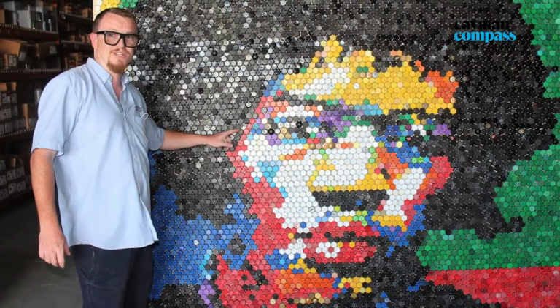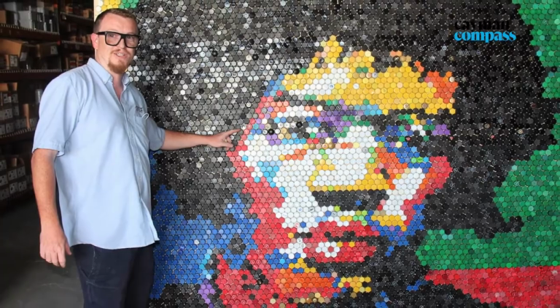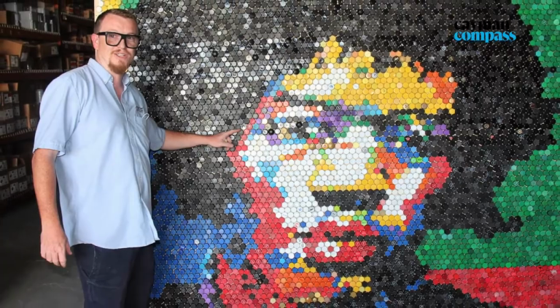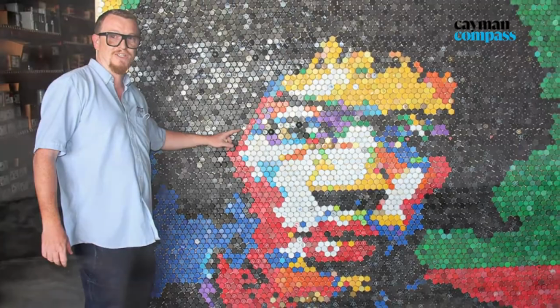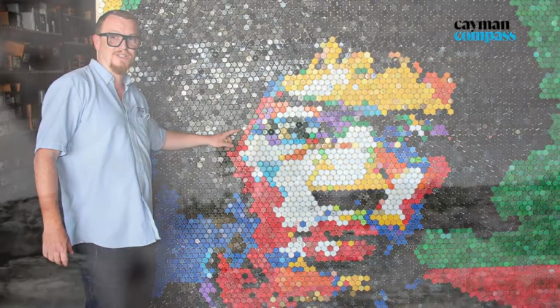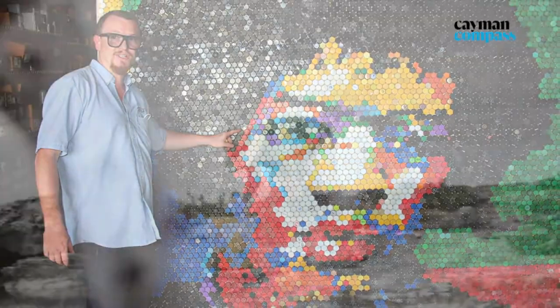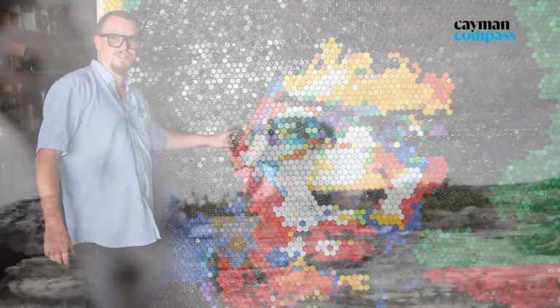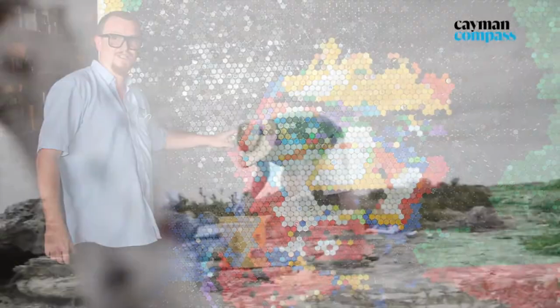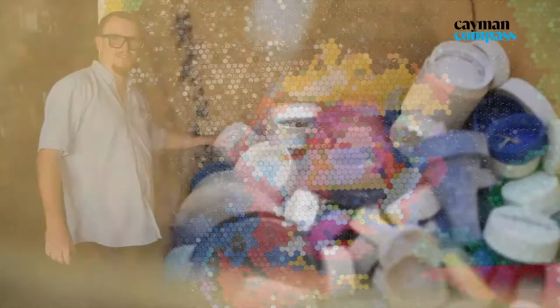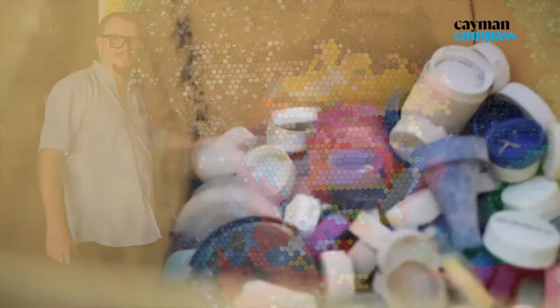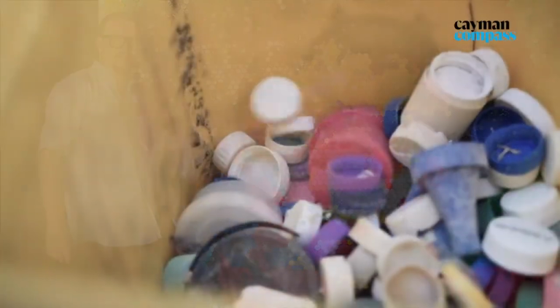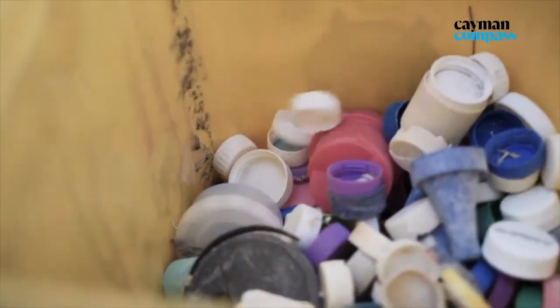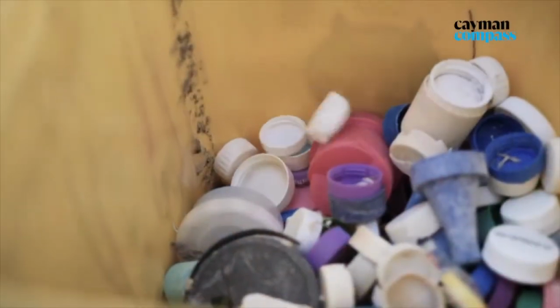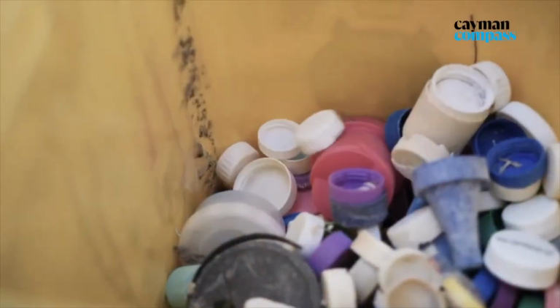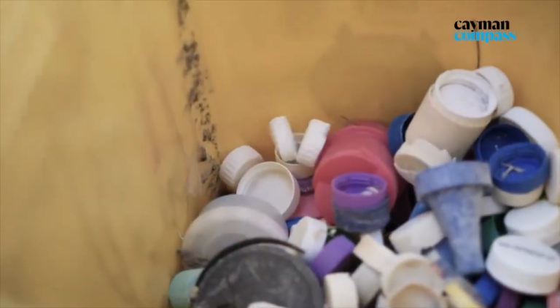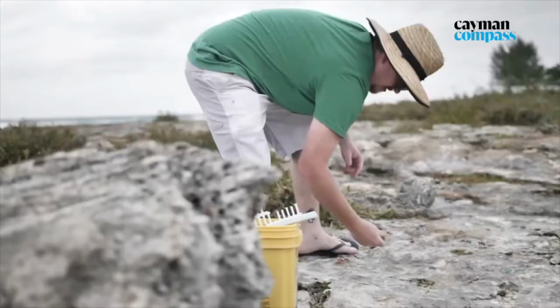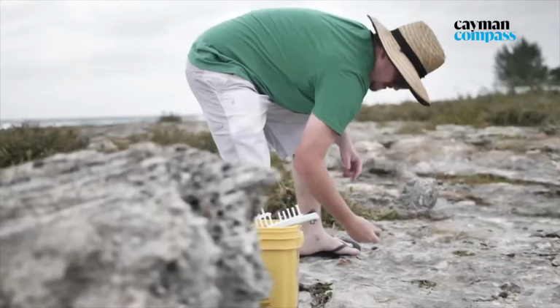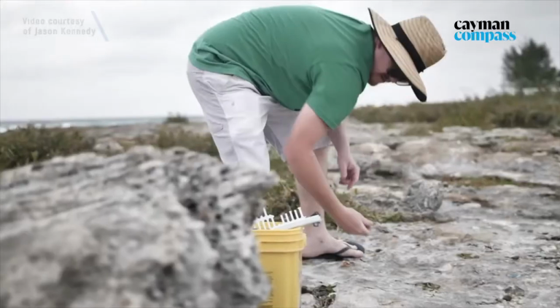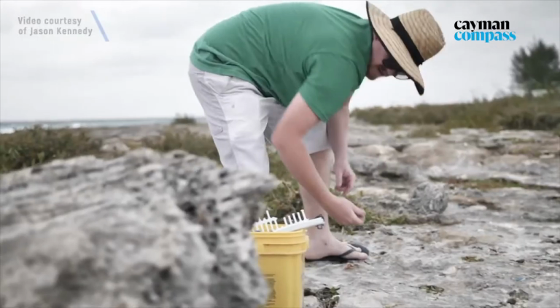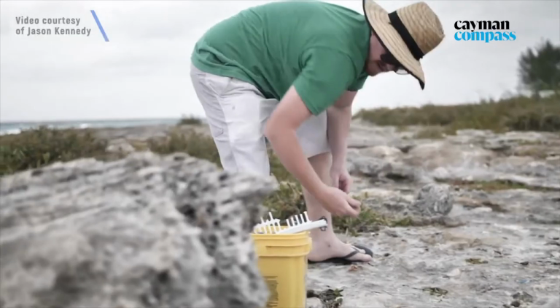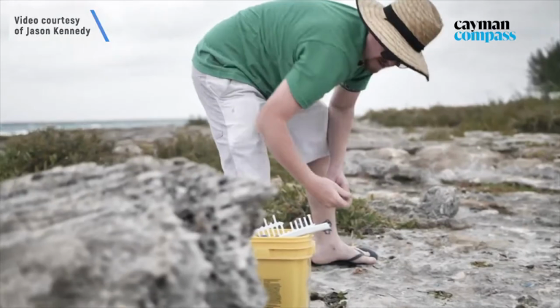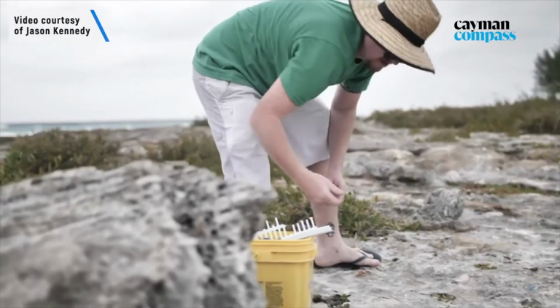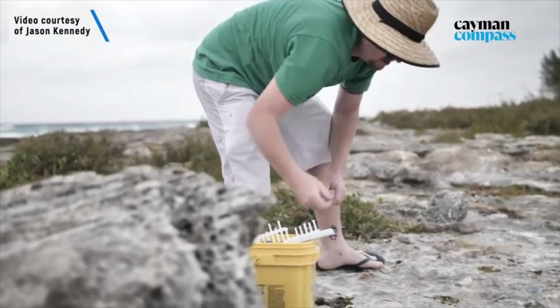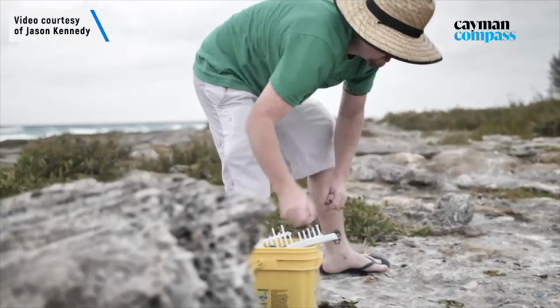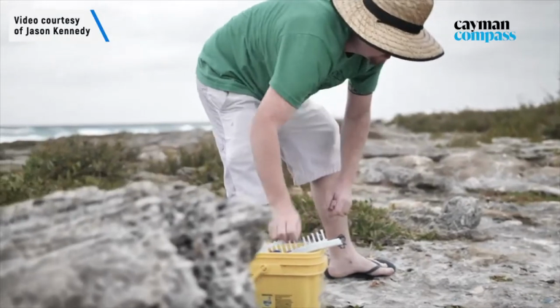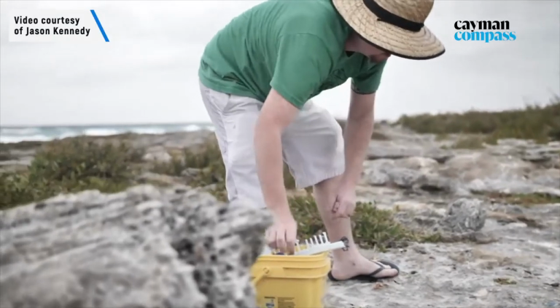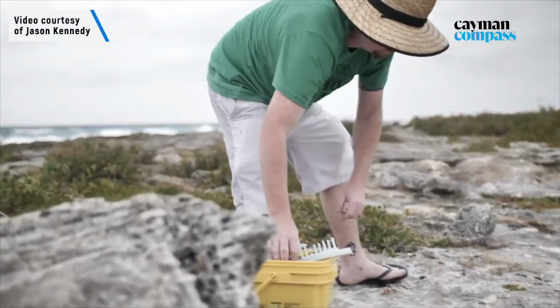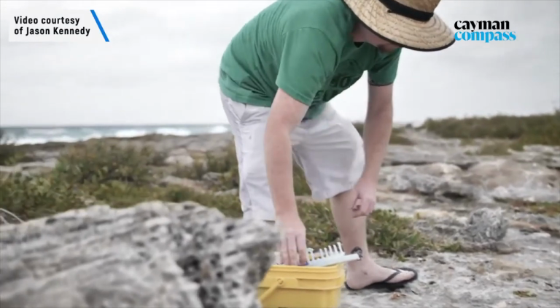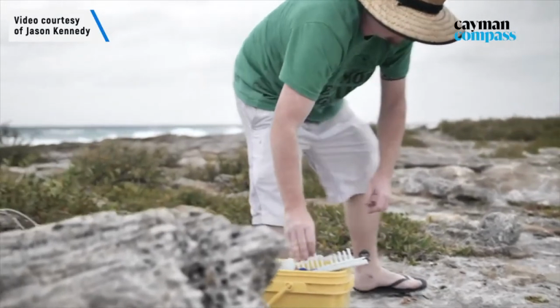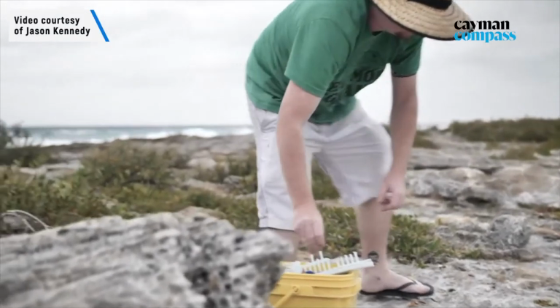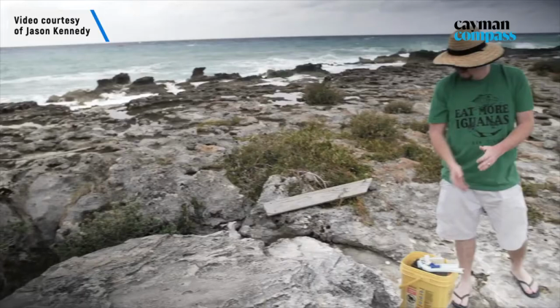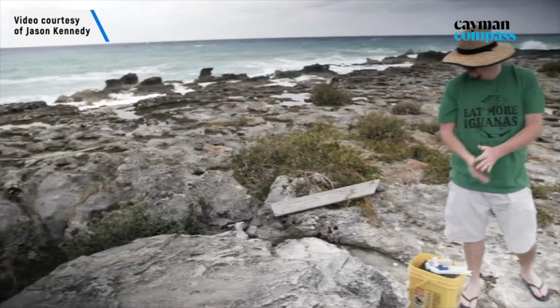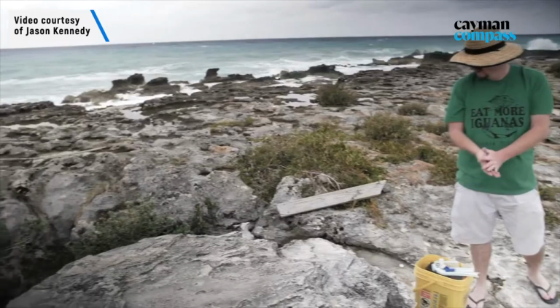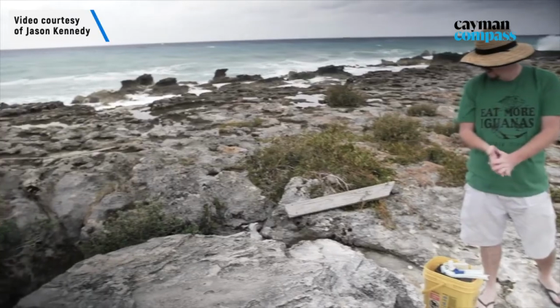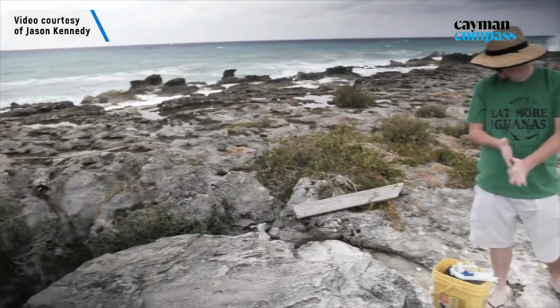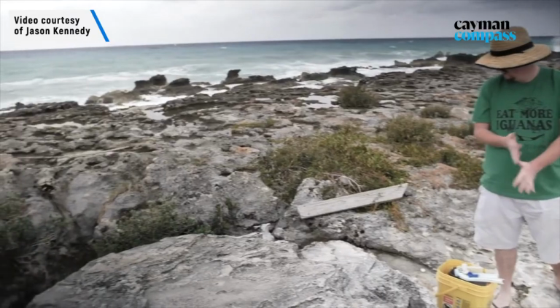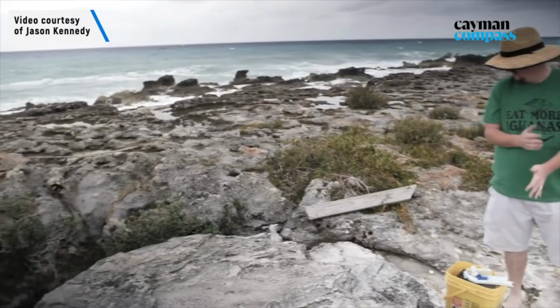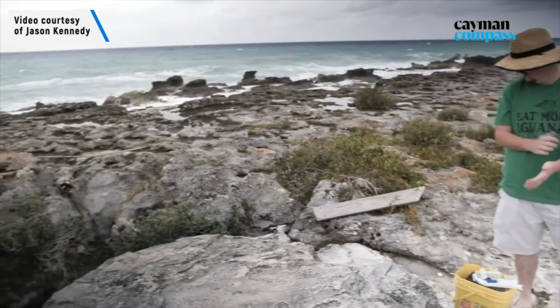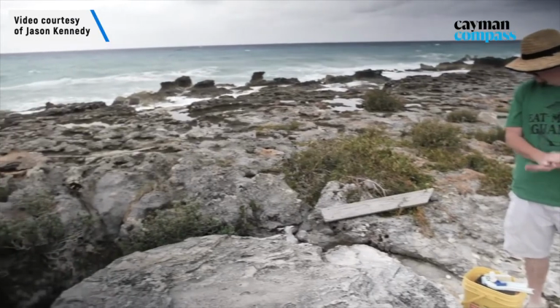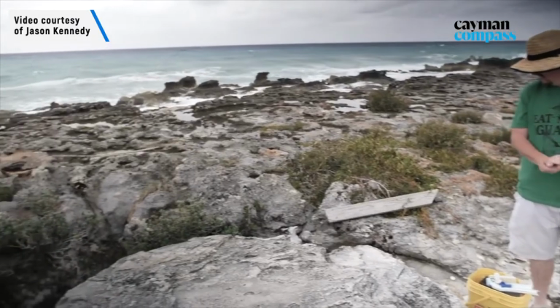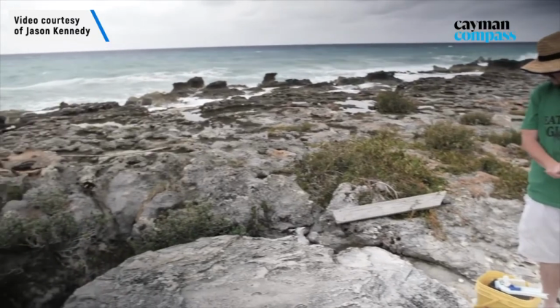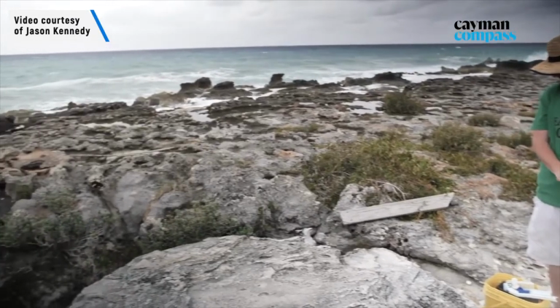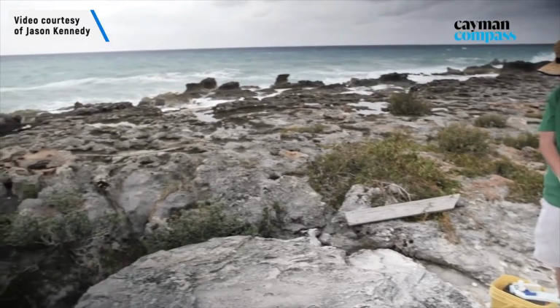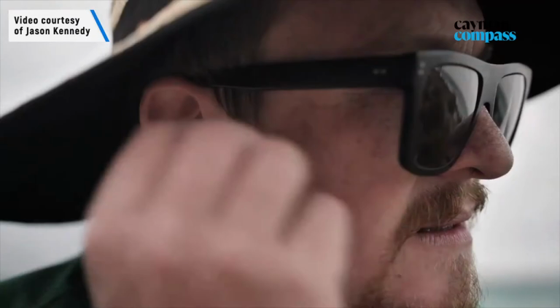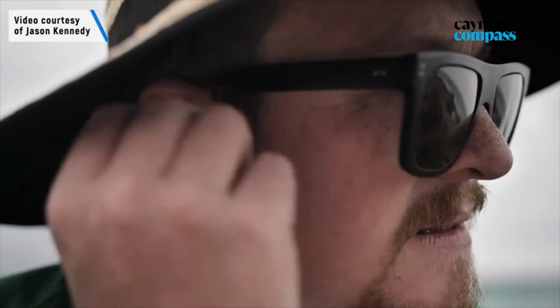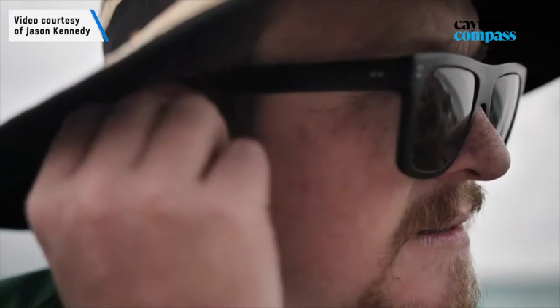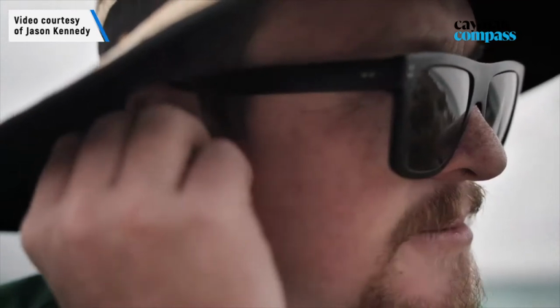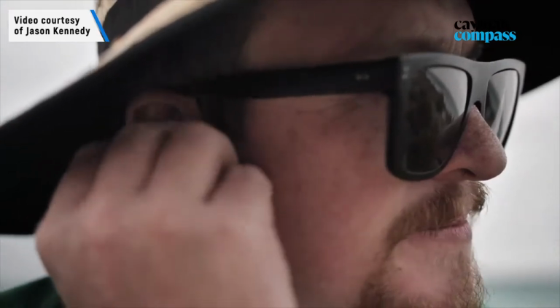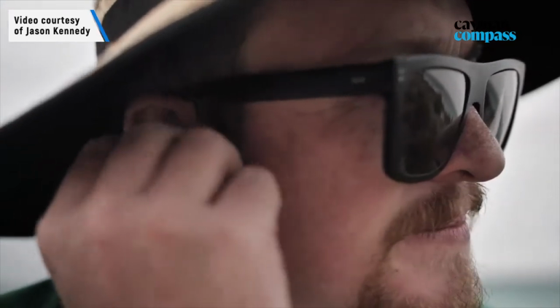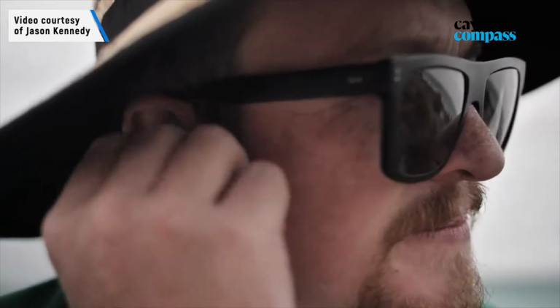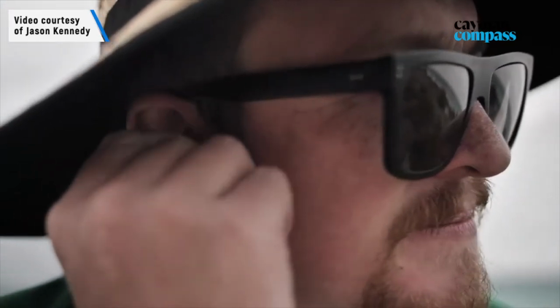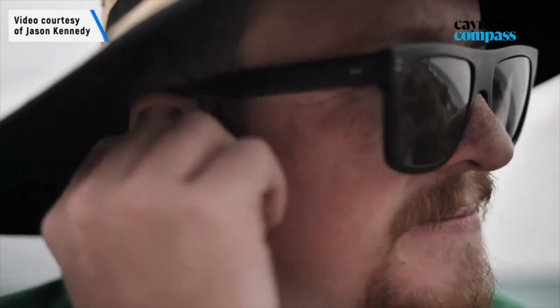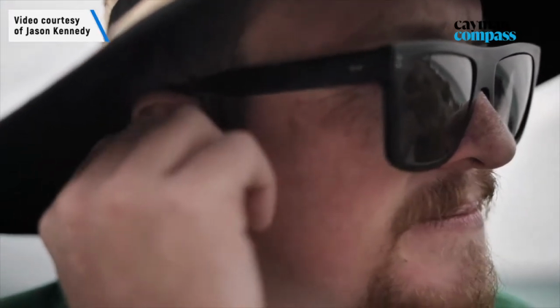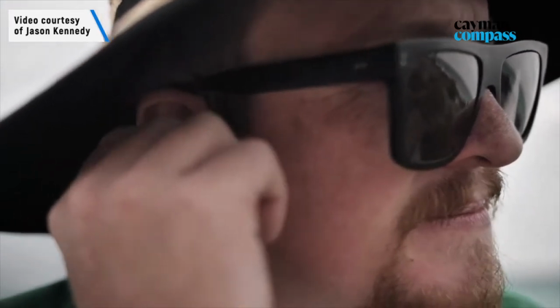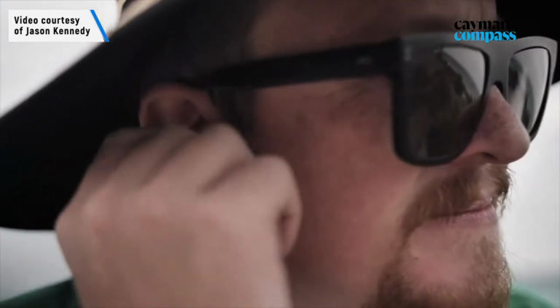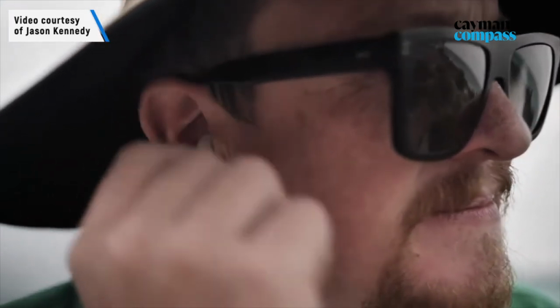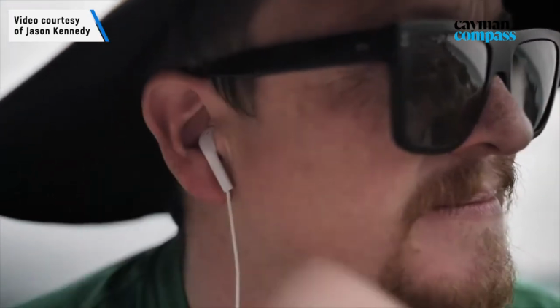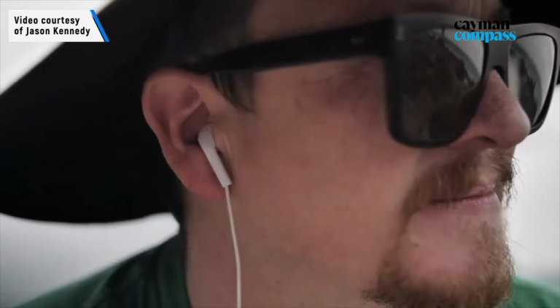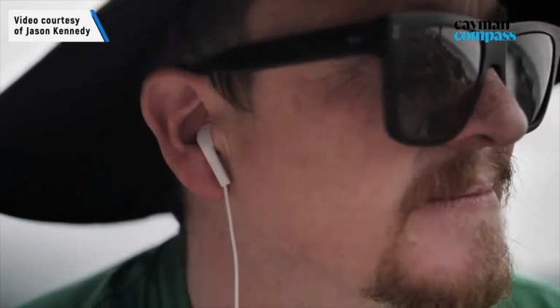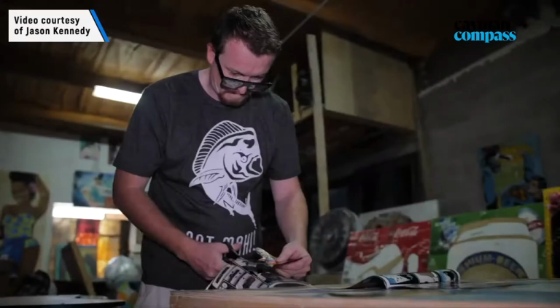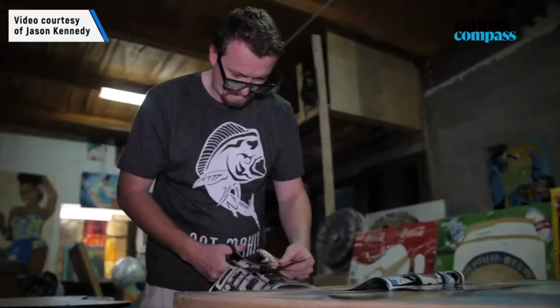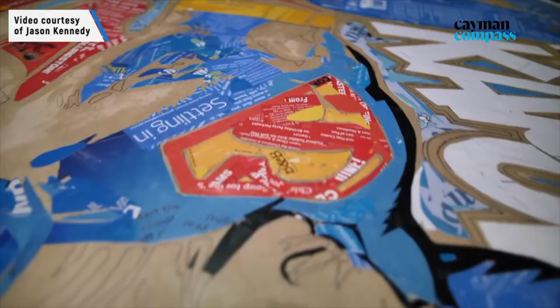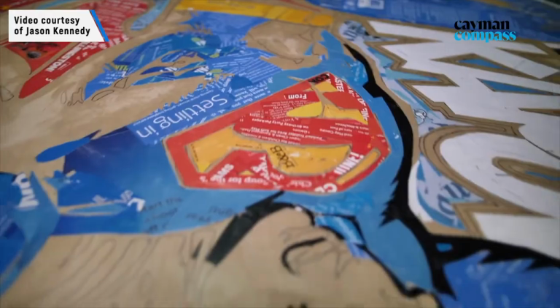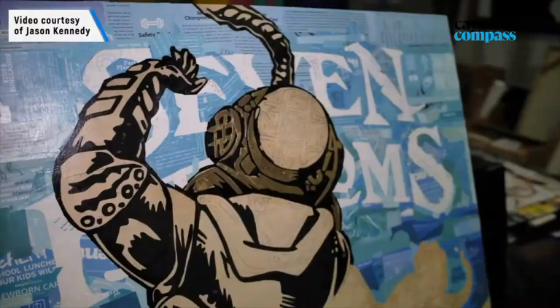Since then we've done a bottle cap drive with the Cayman schools and we have collected over a million bottle caps.